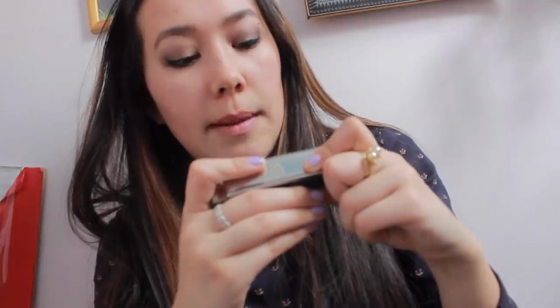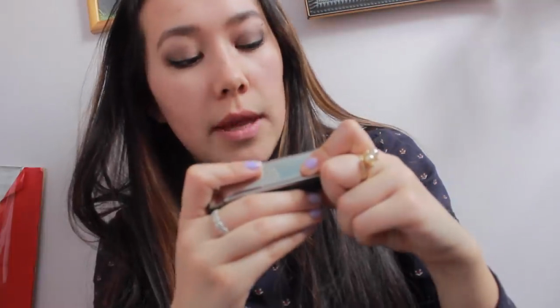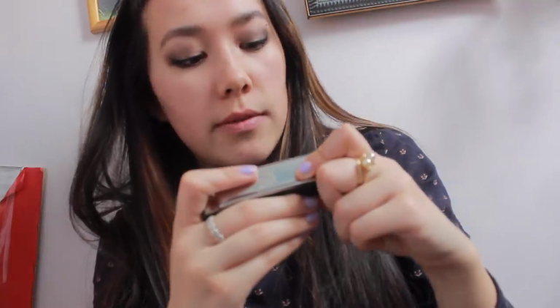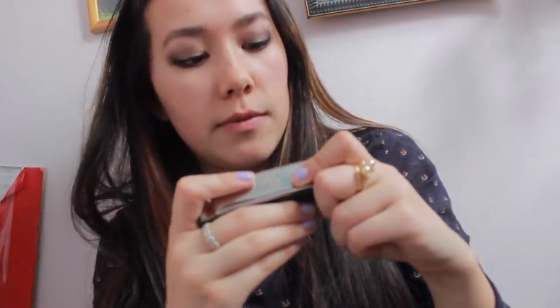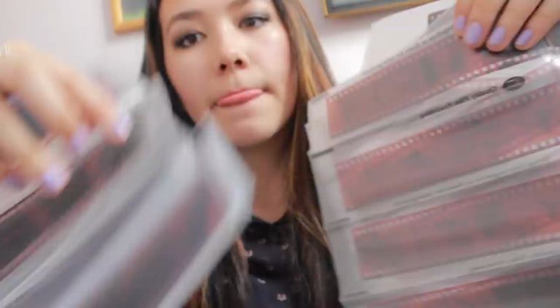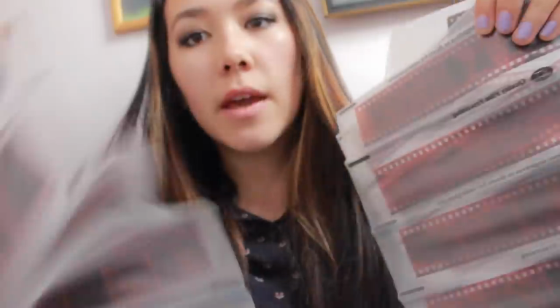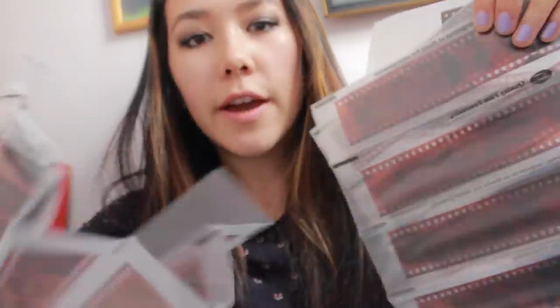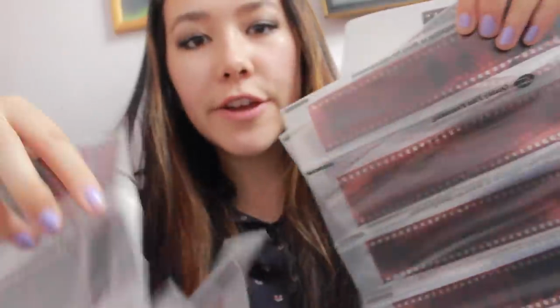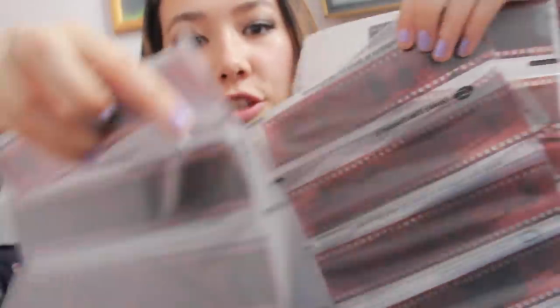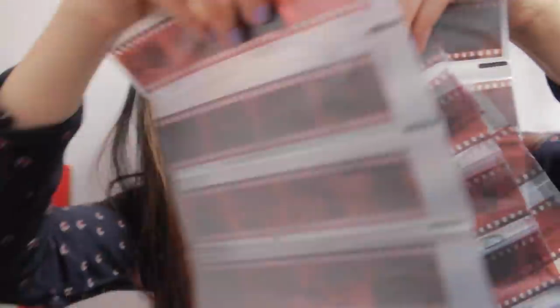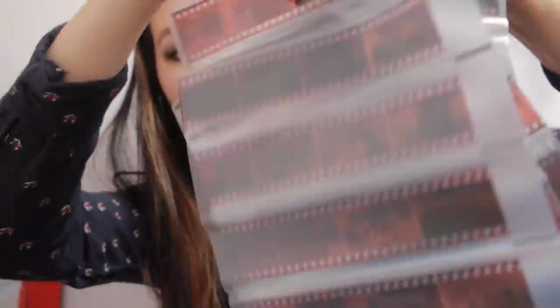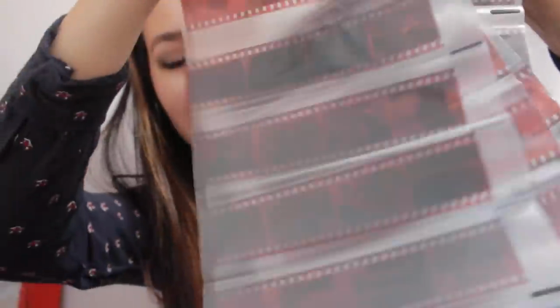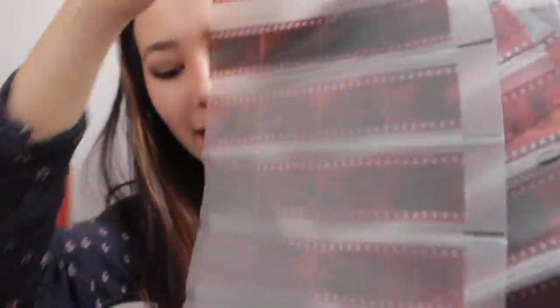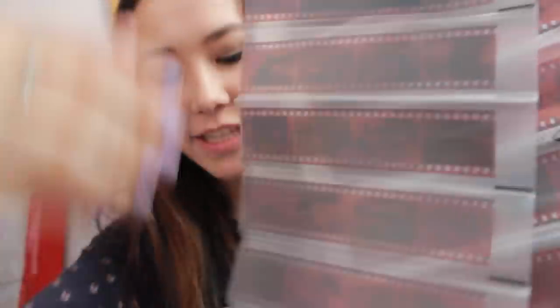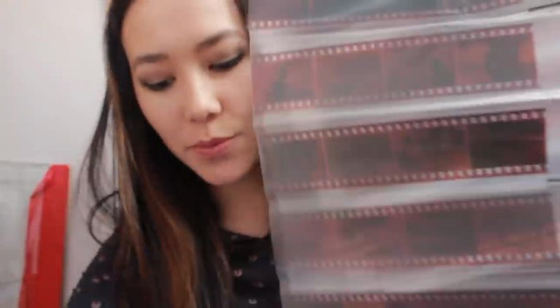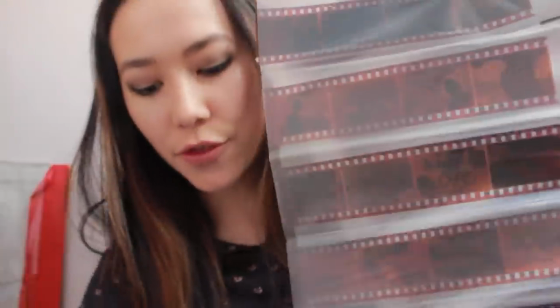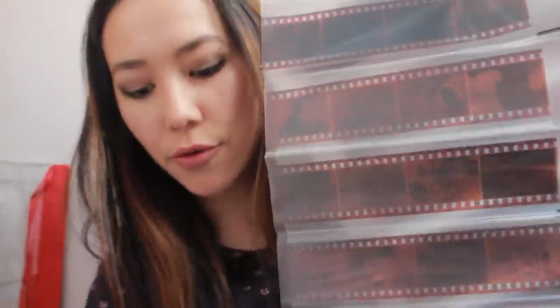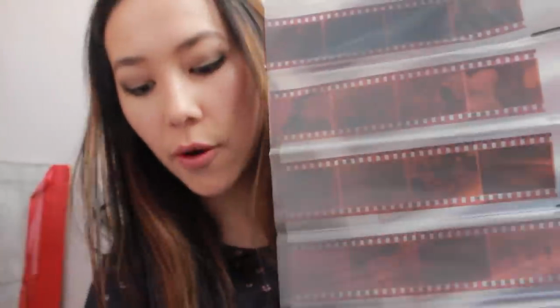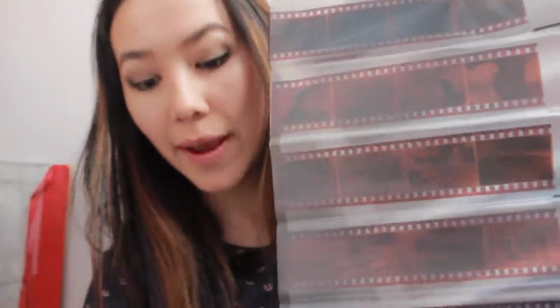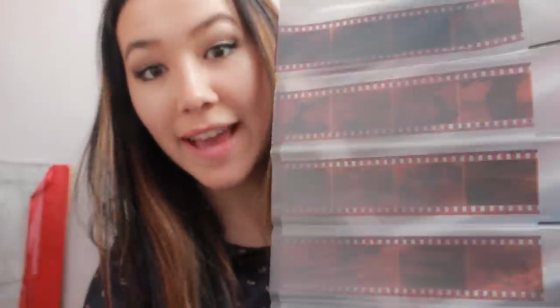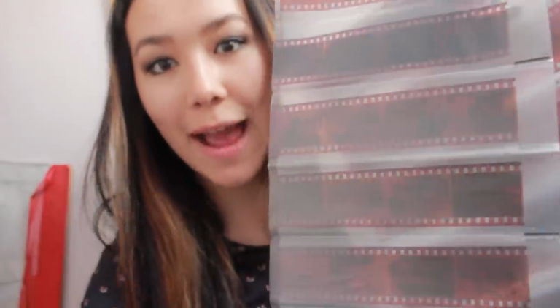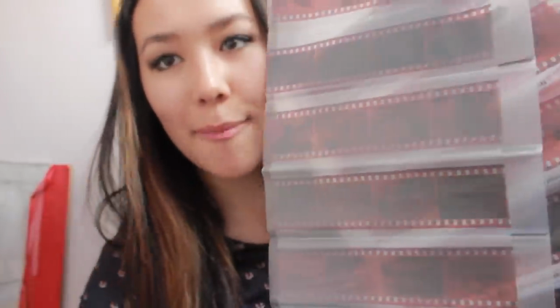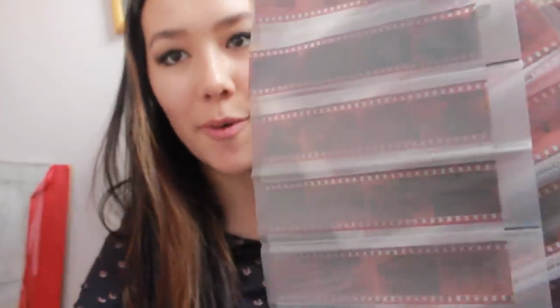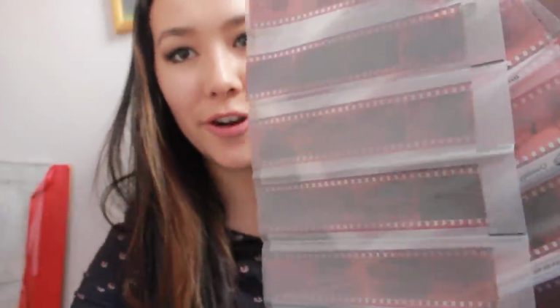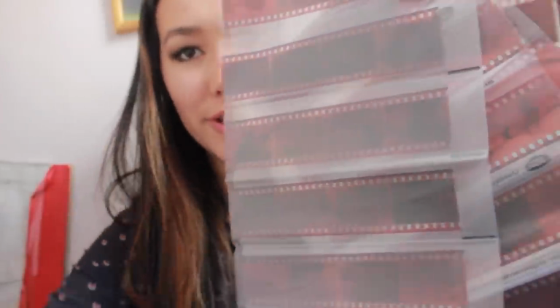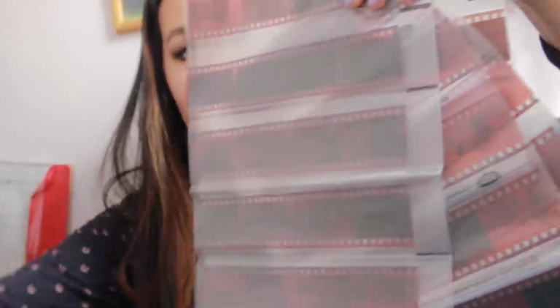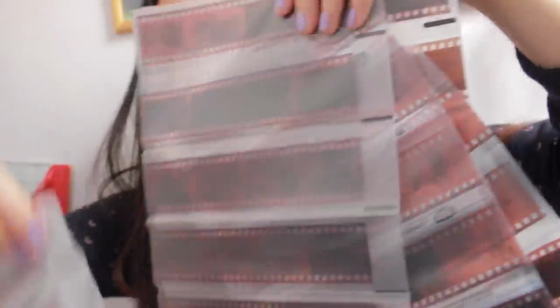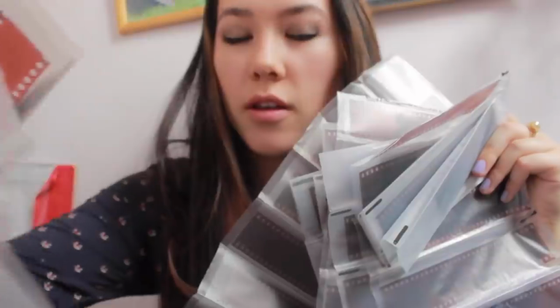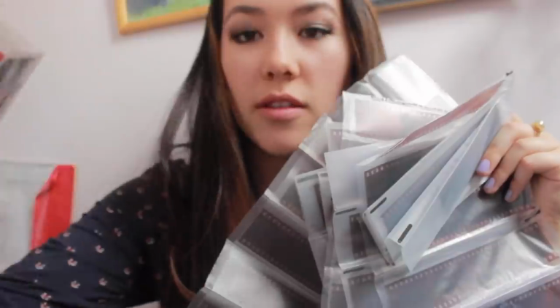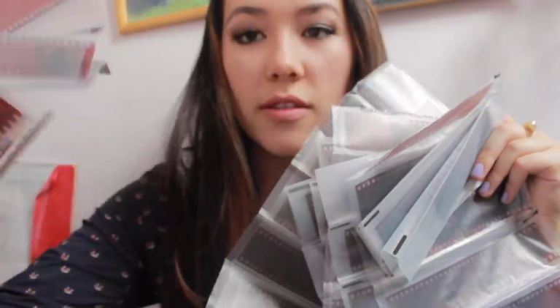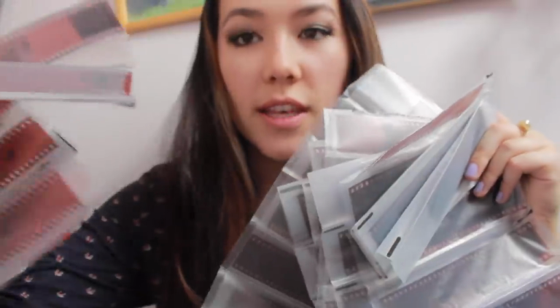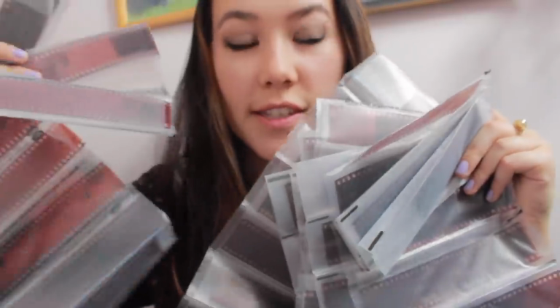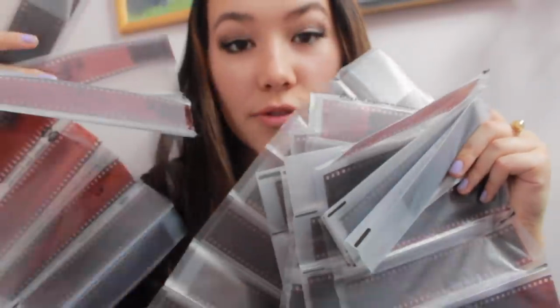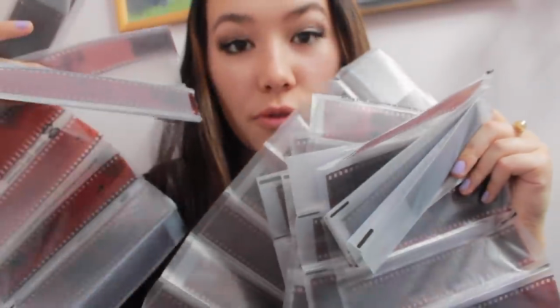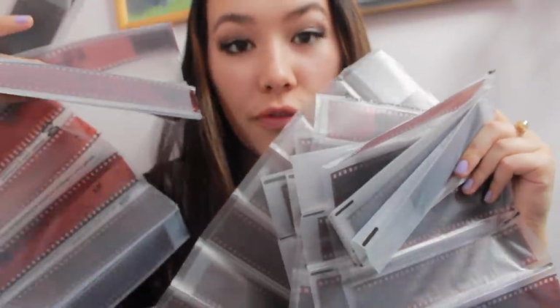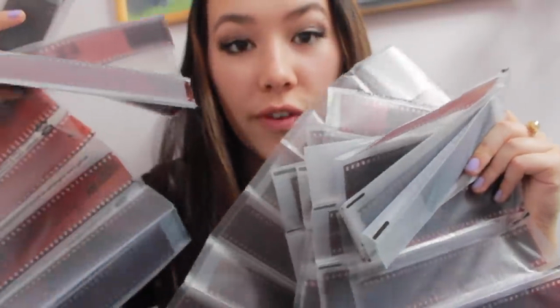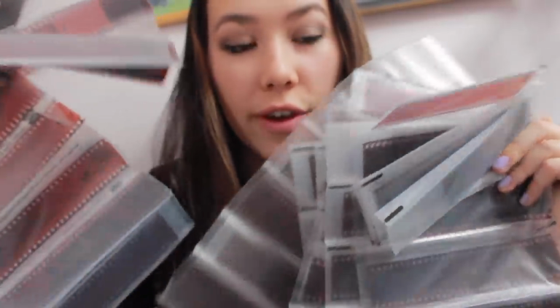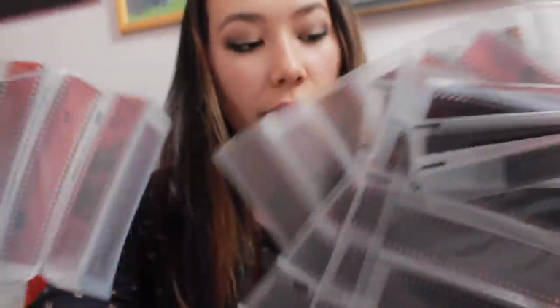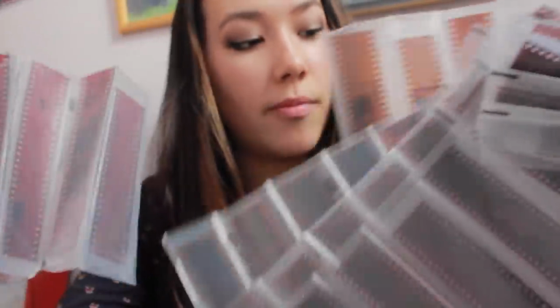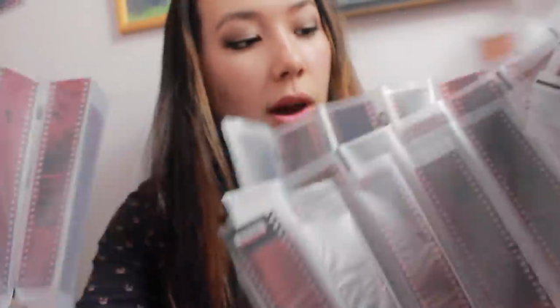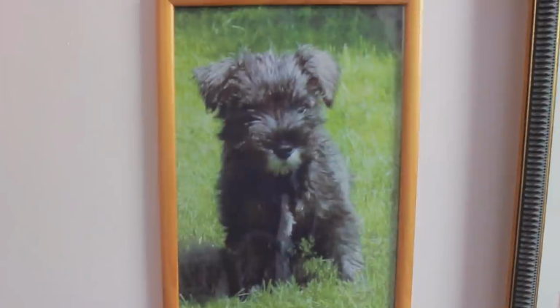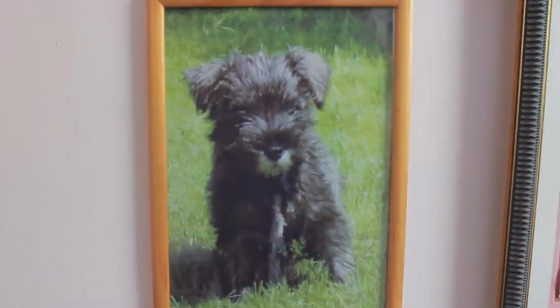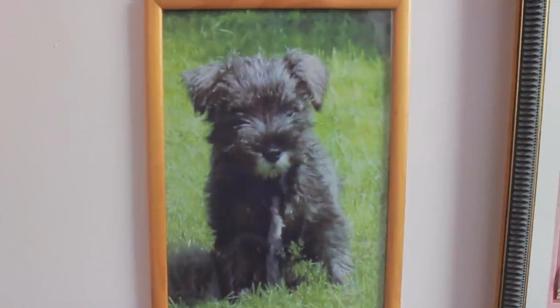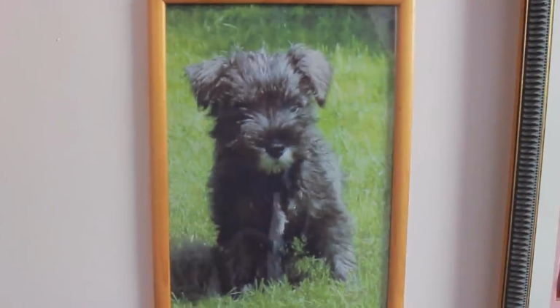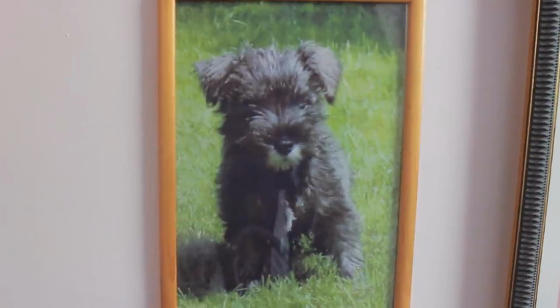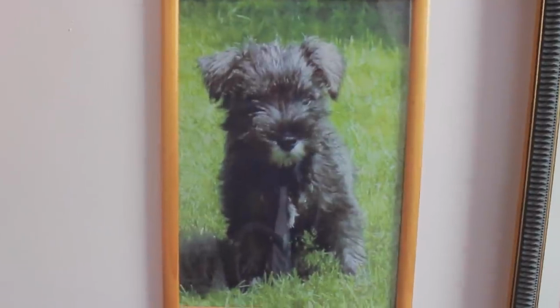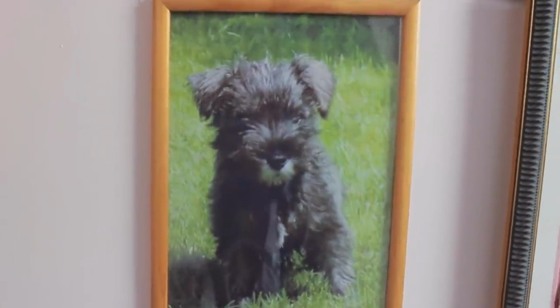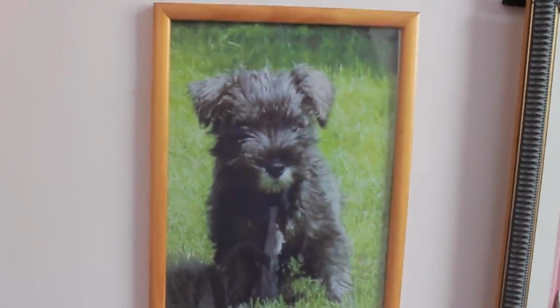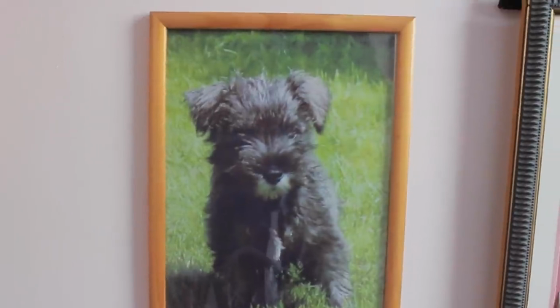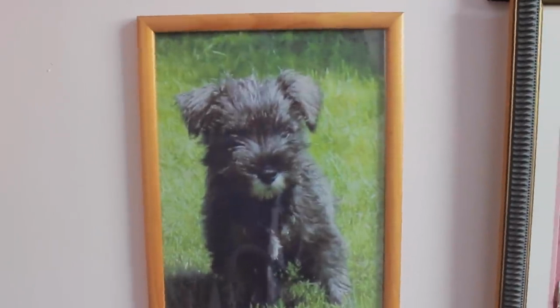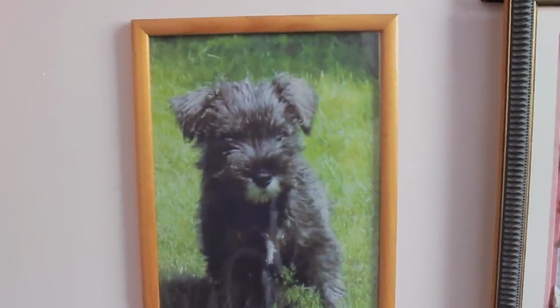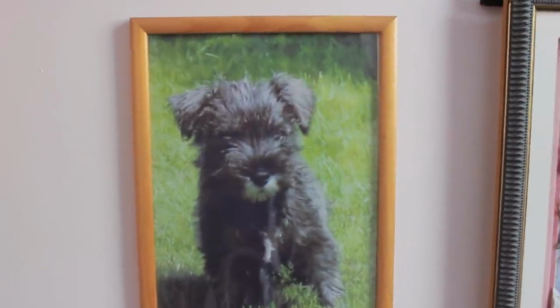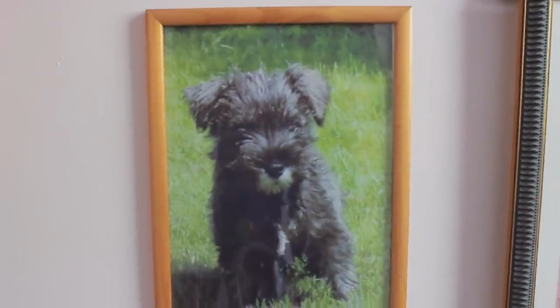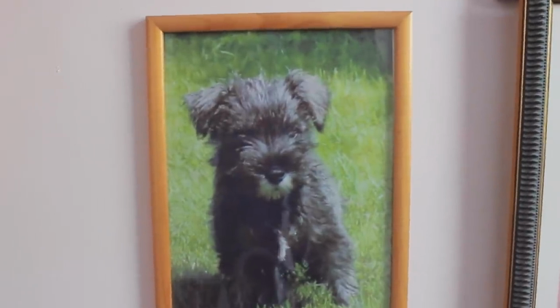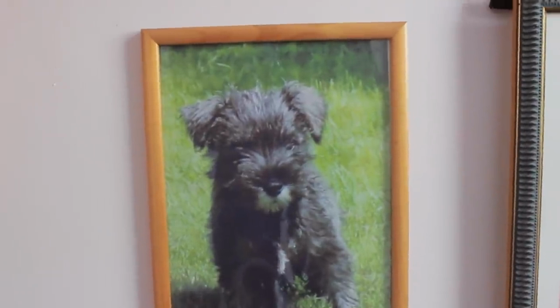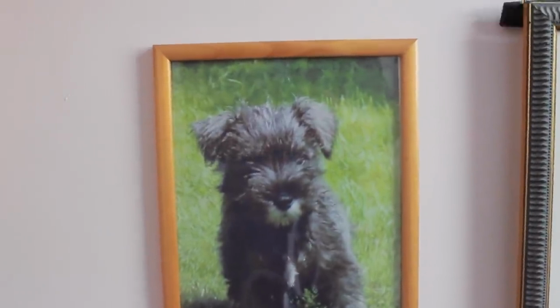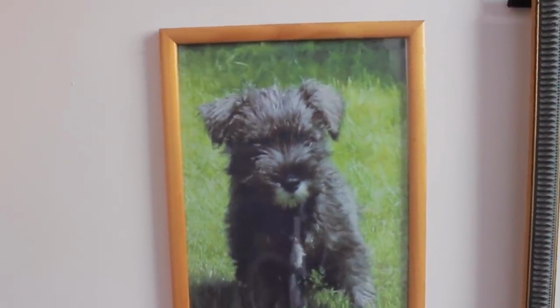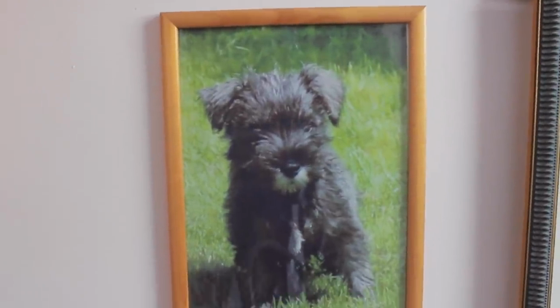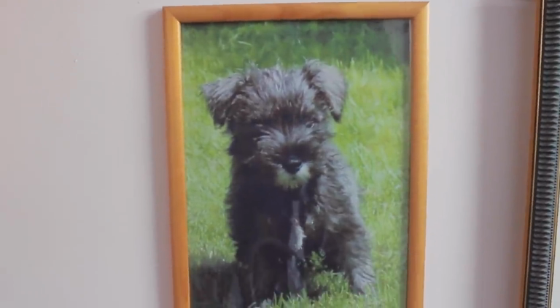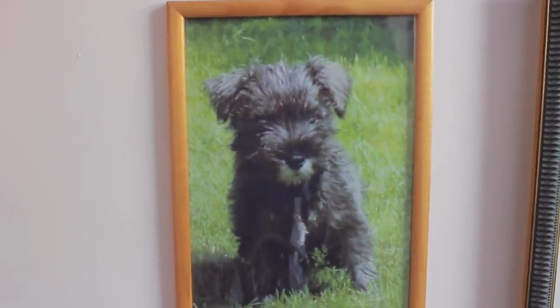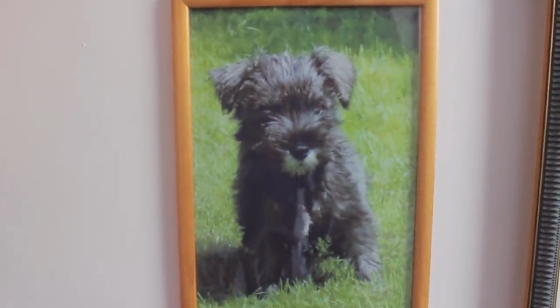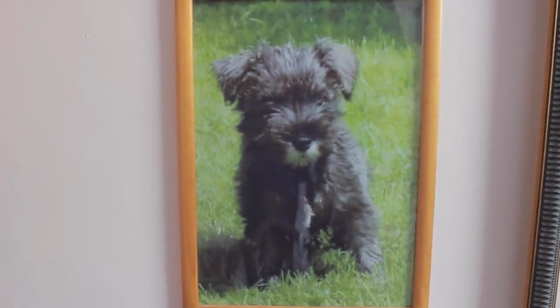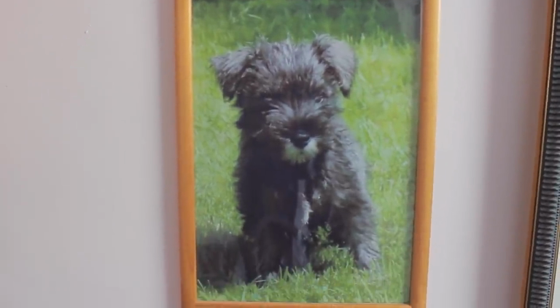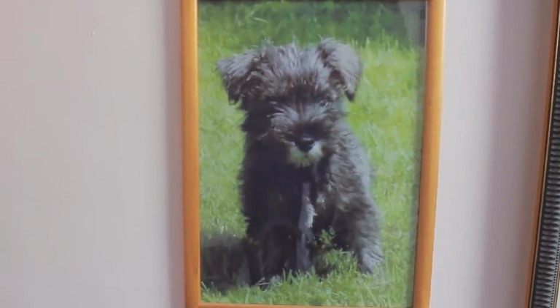I used to be obsessed with throwaway cameras. This is all the film. This is Topsy, and she is my nan's dog.